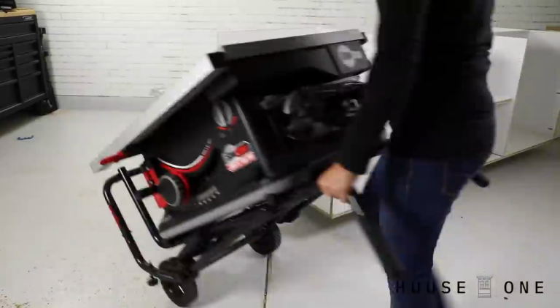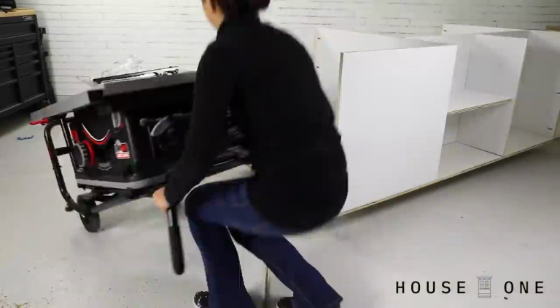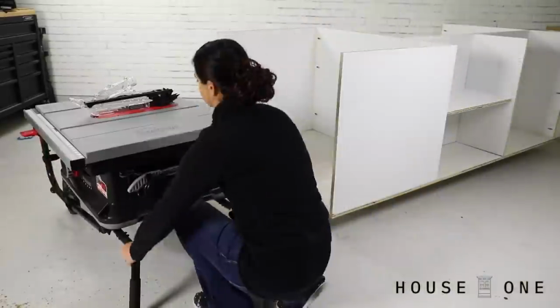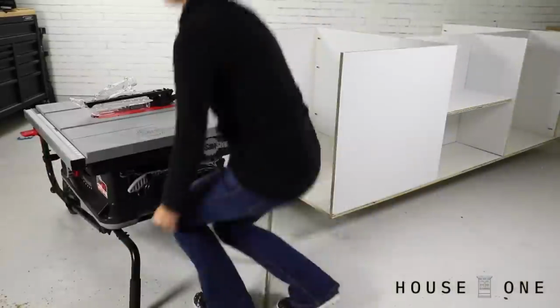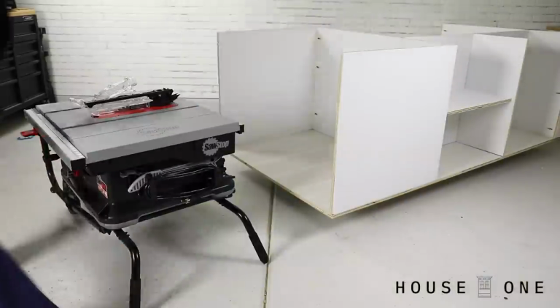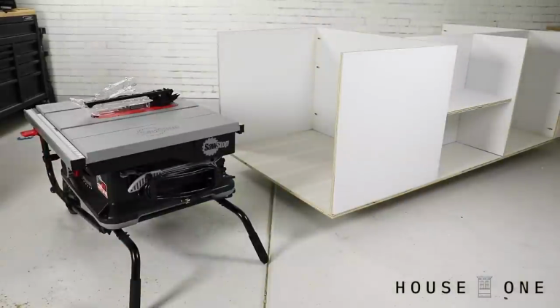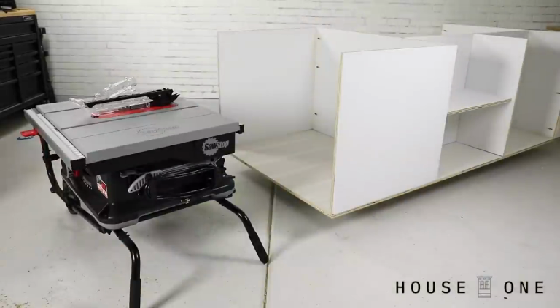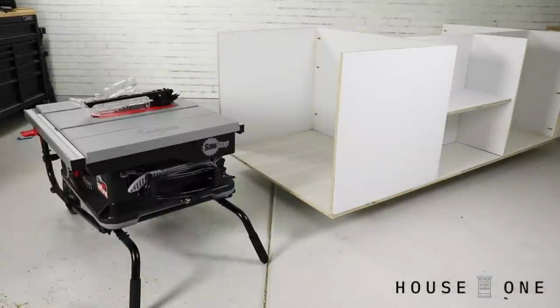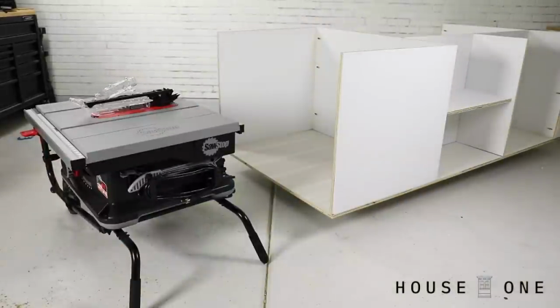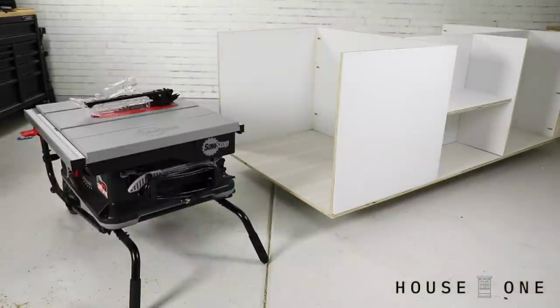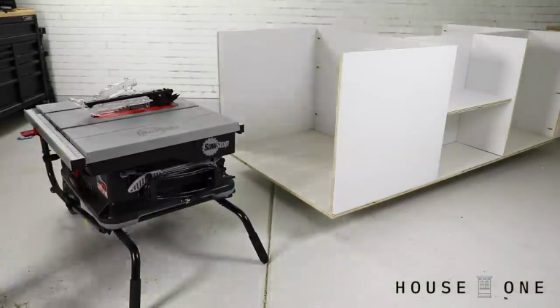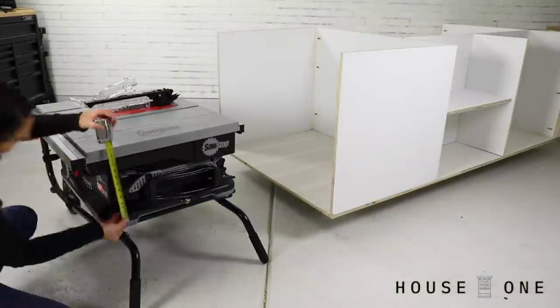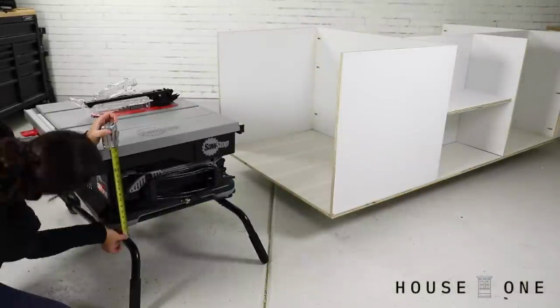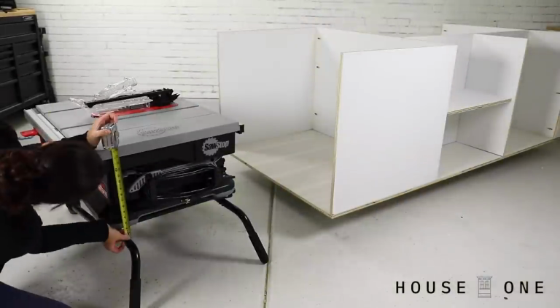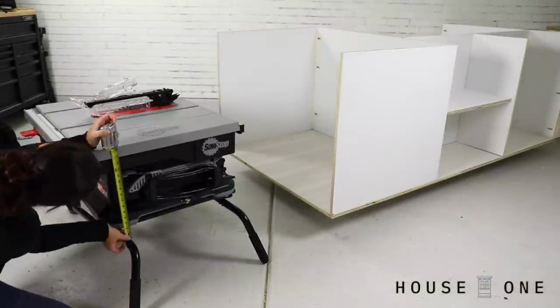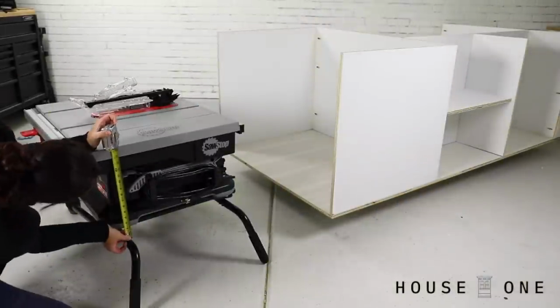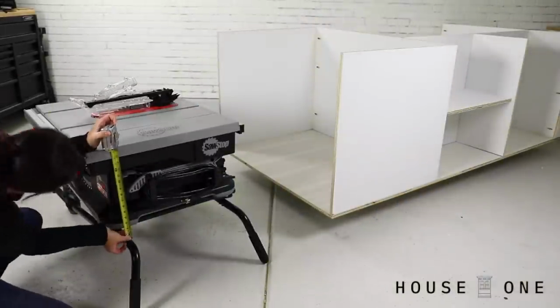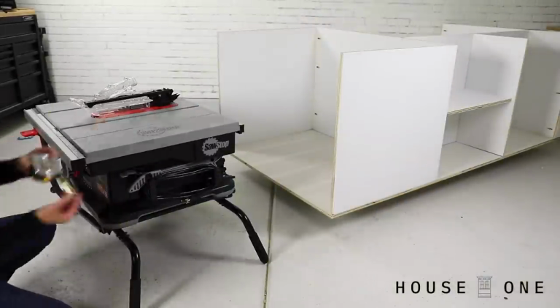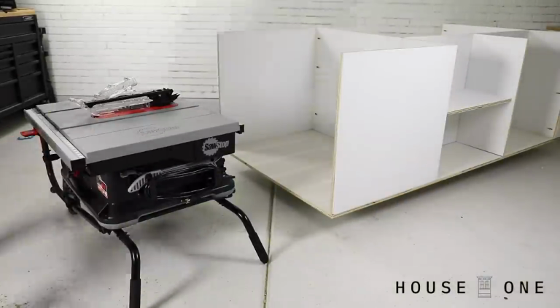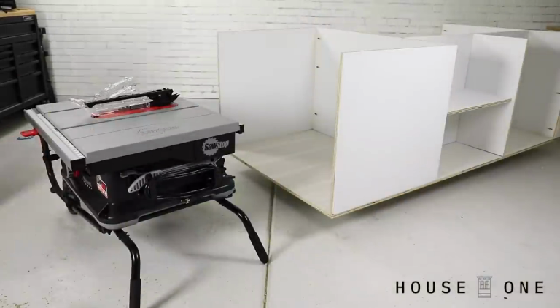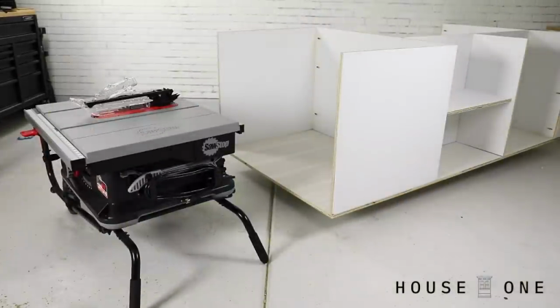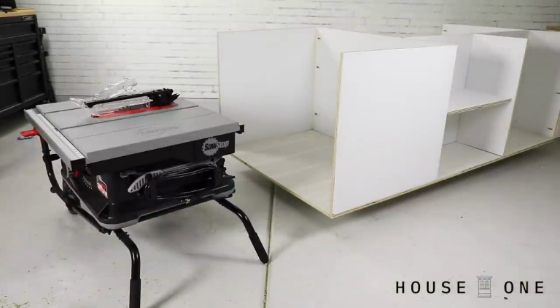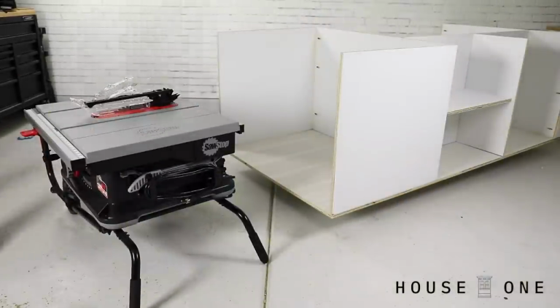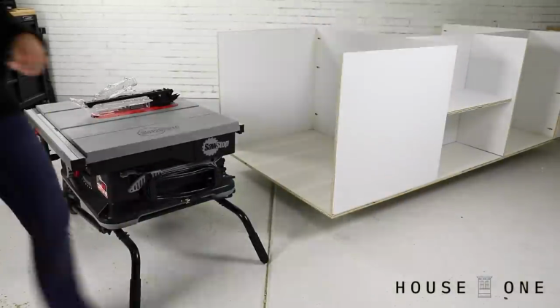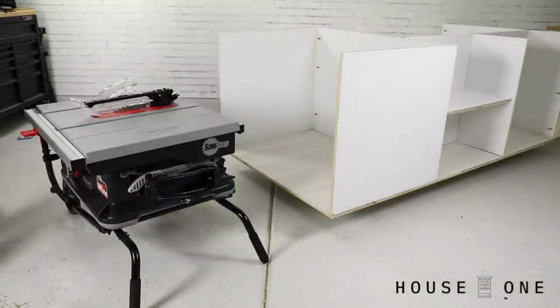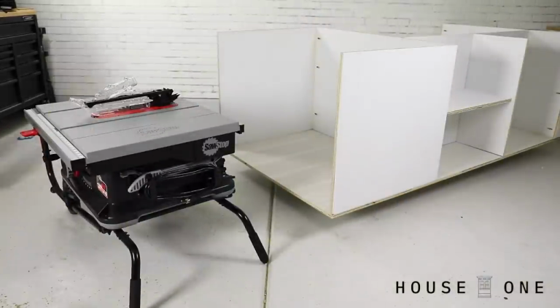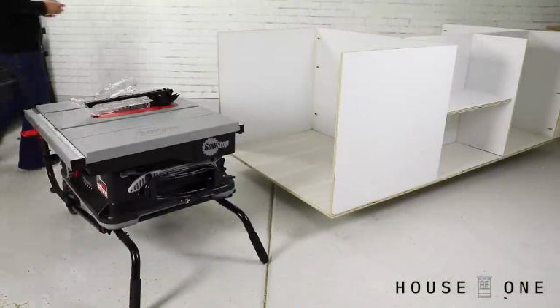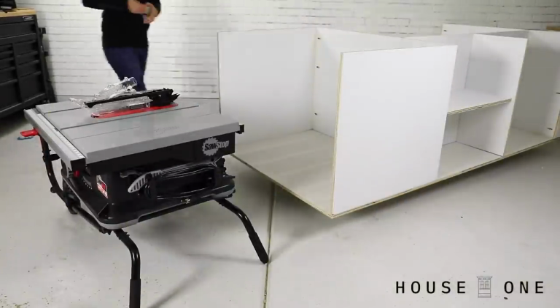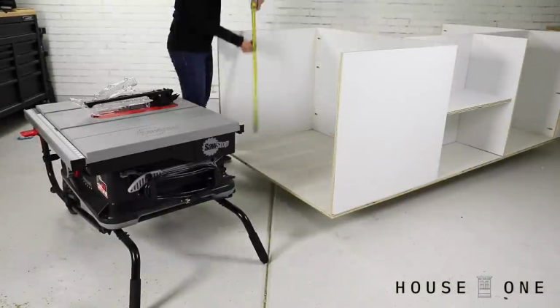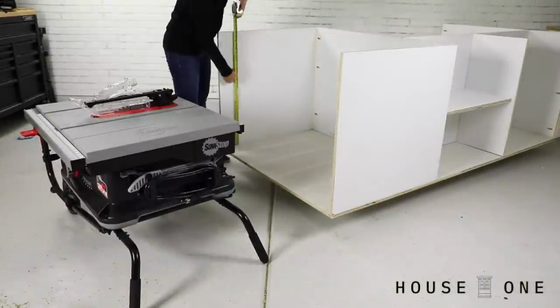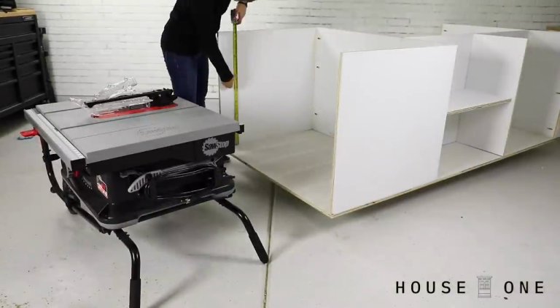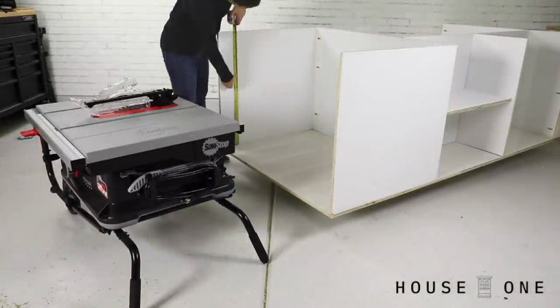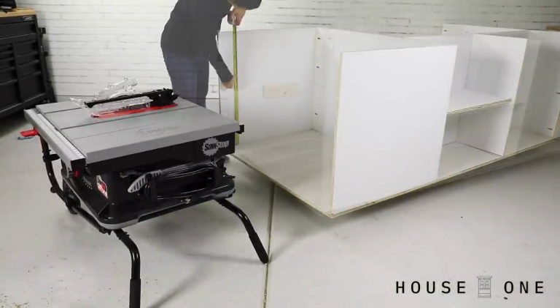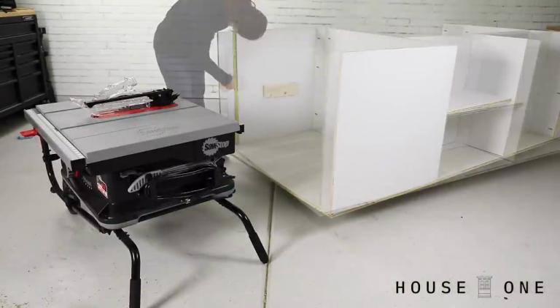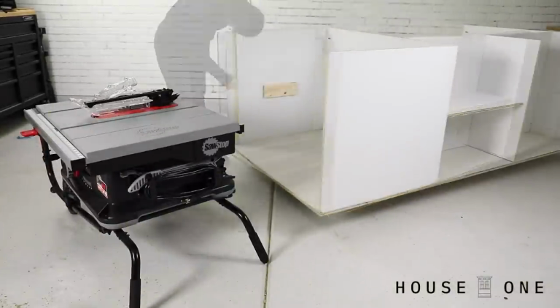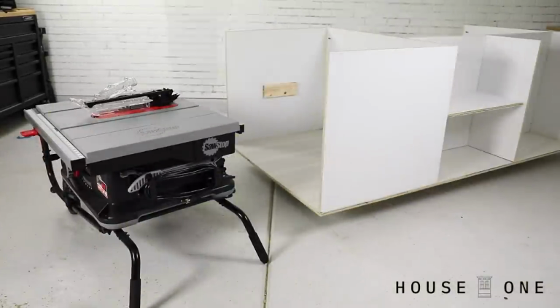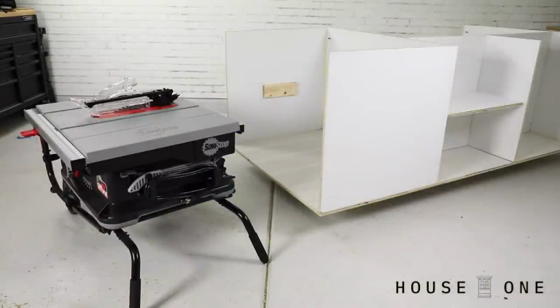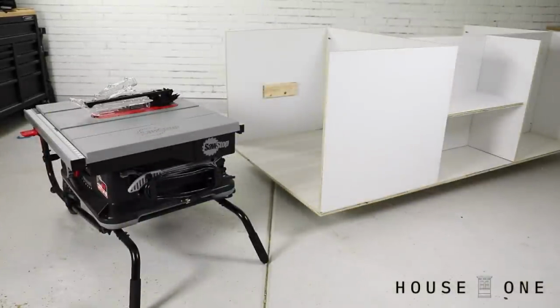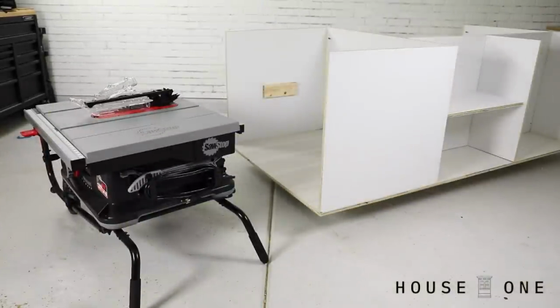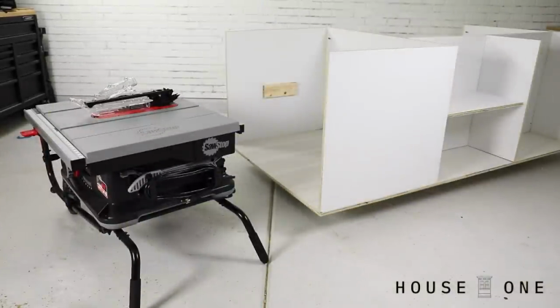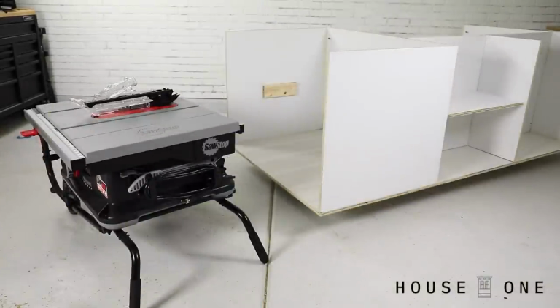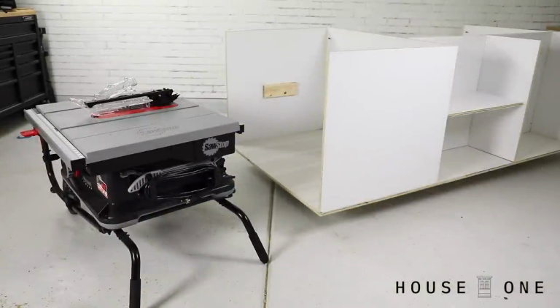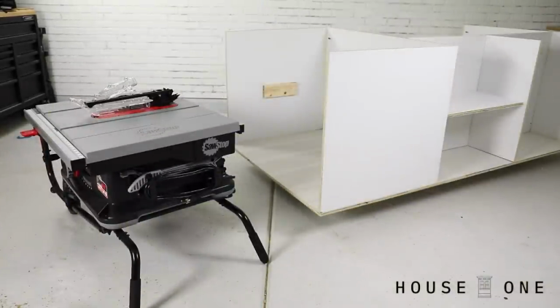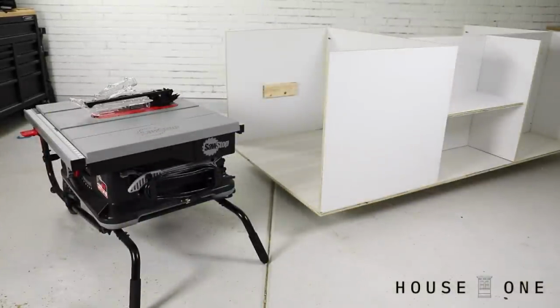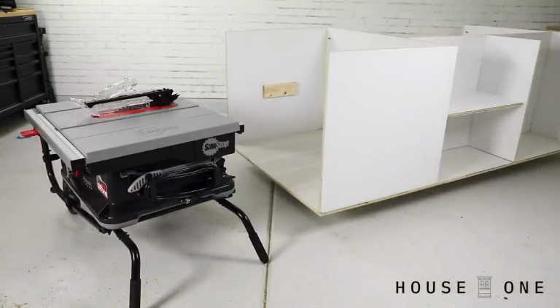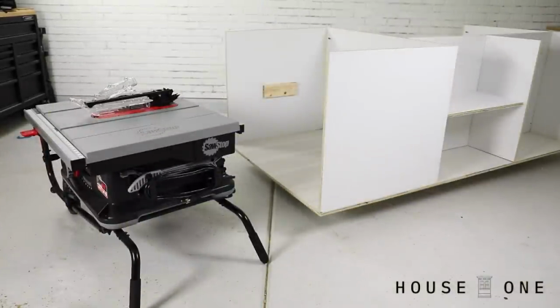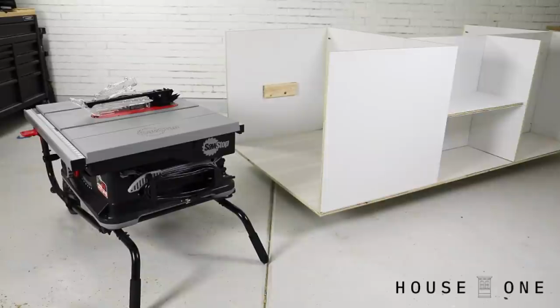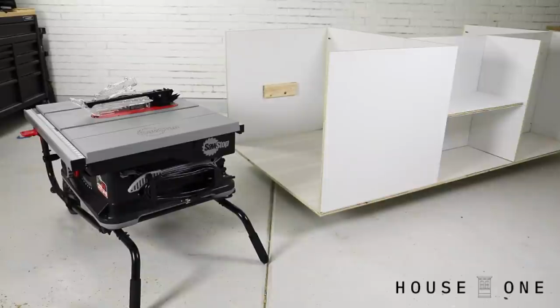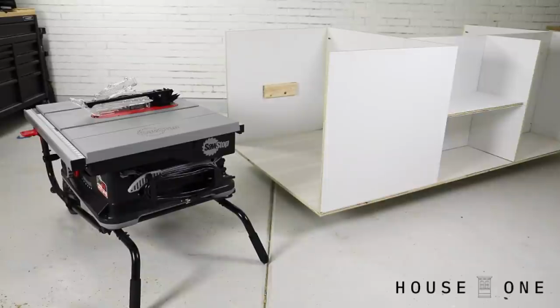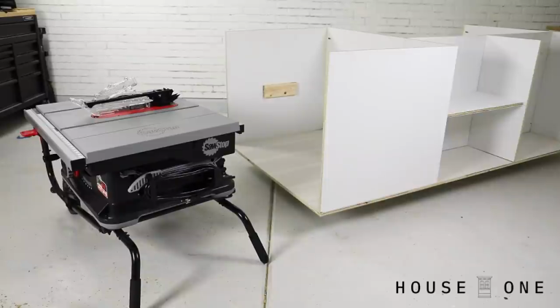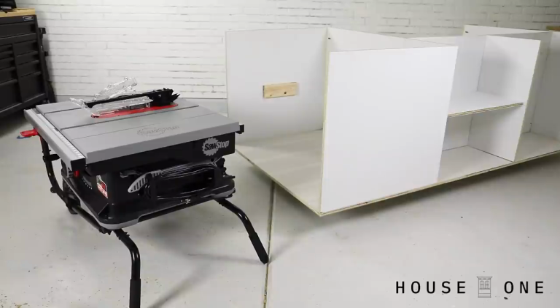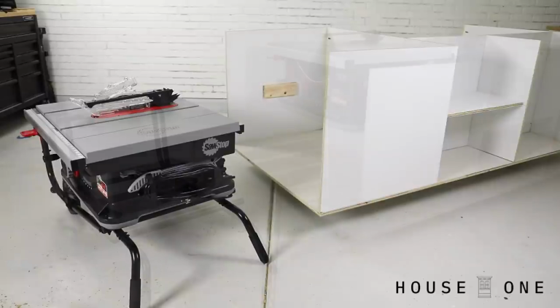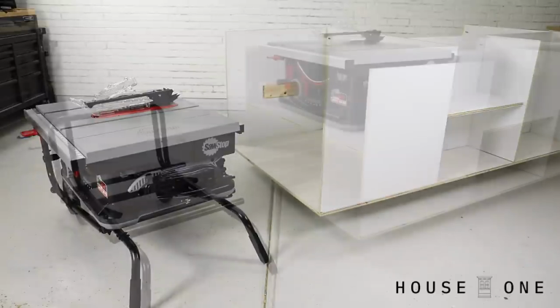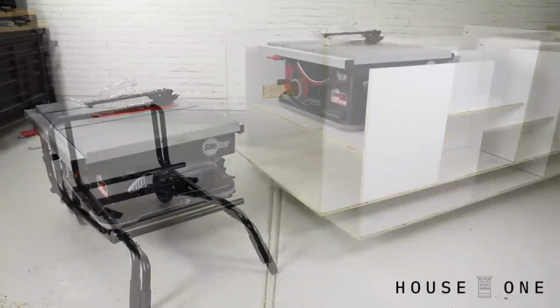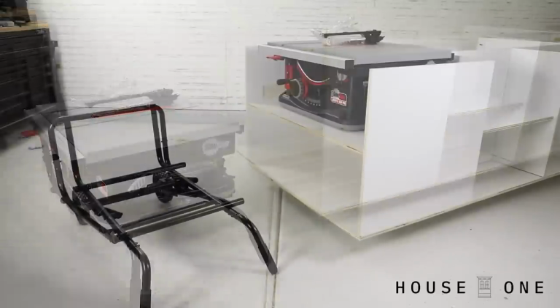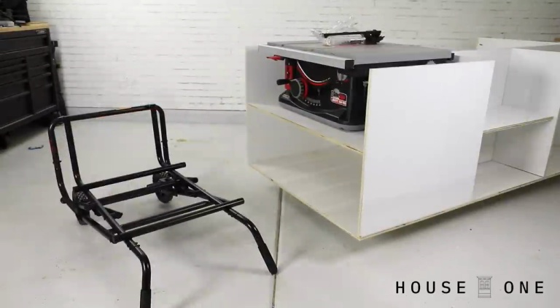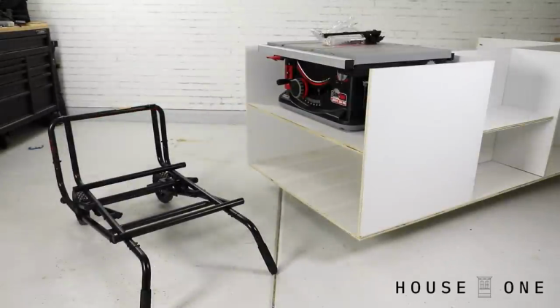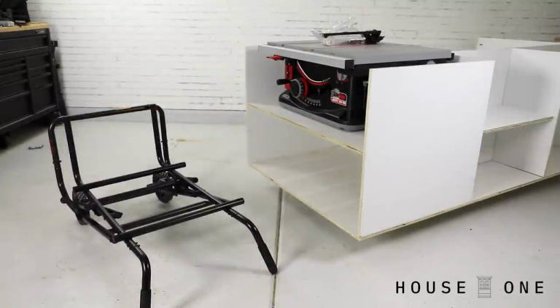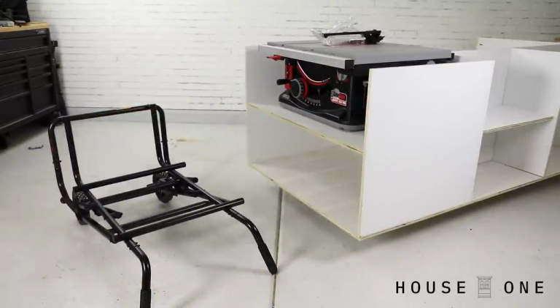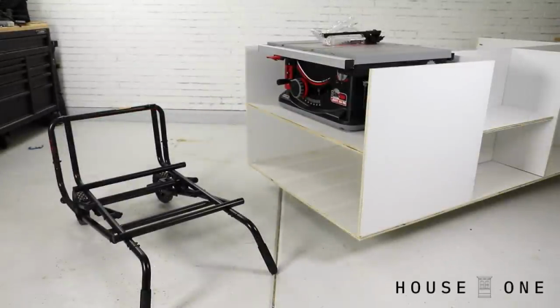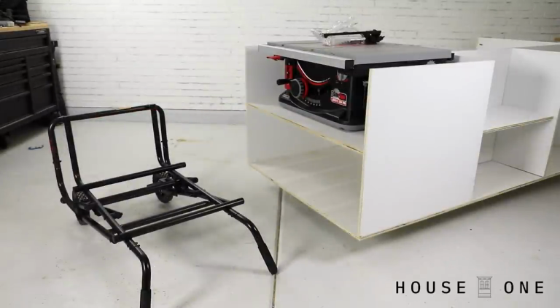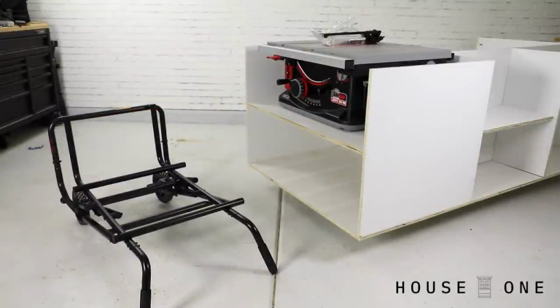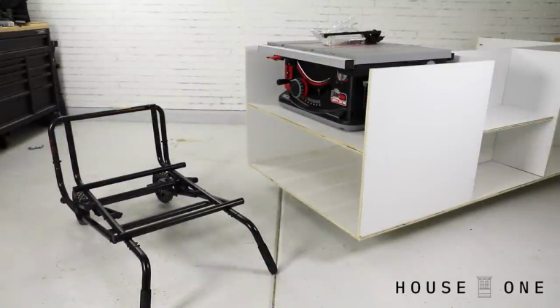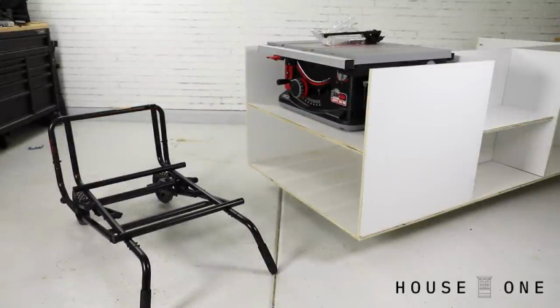Next, I installed temporary blocks to hold the shelf for the table saw, with a plan to fine-tune the shelf height after the top is installed.